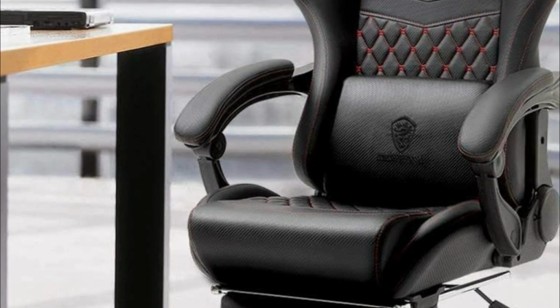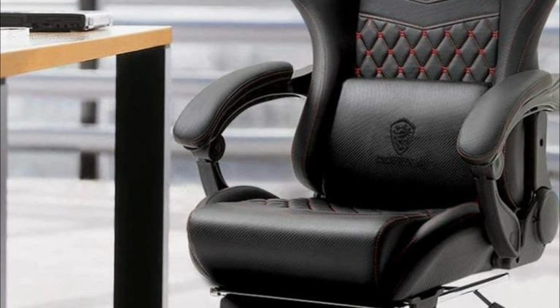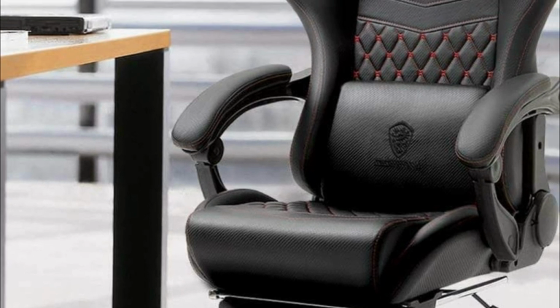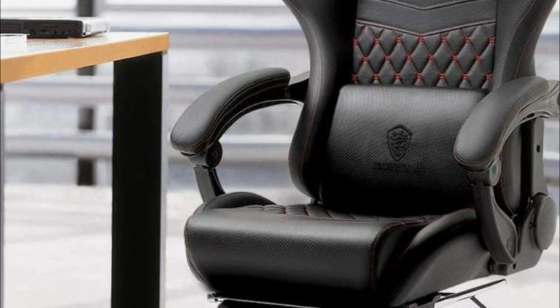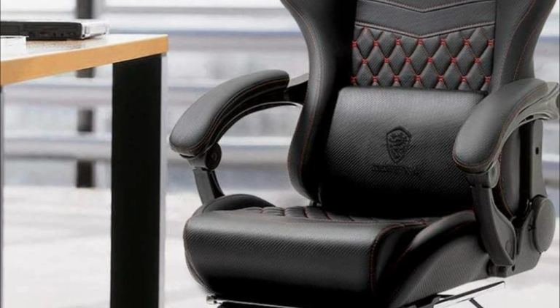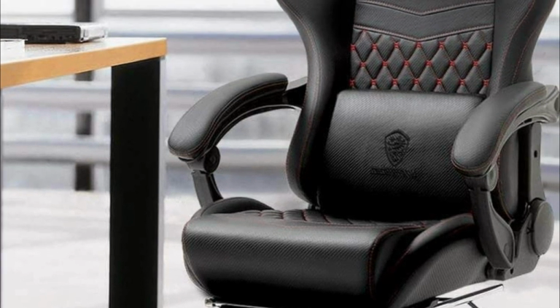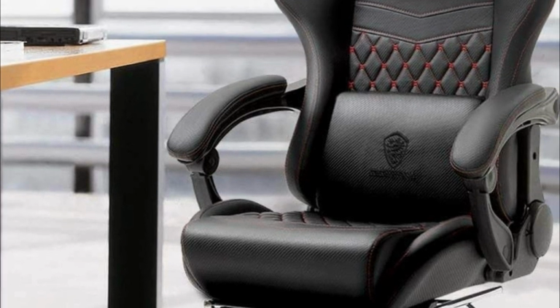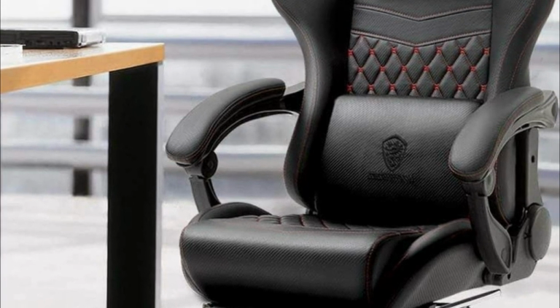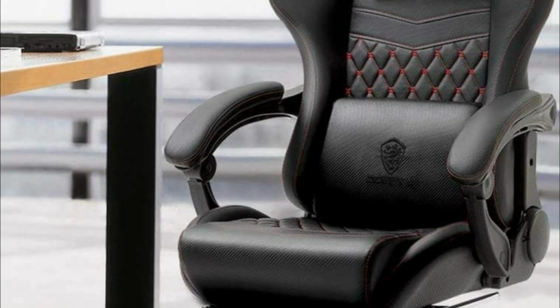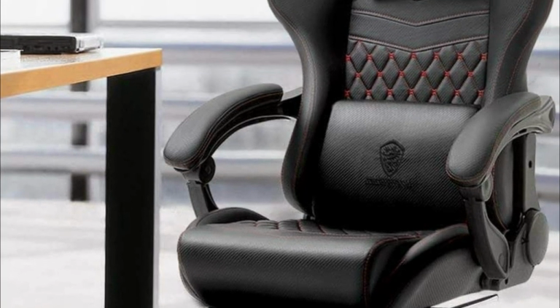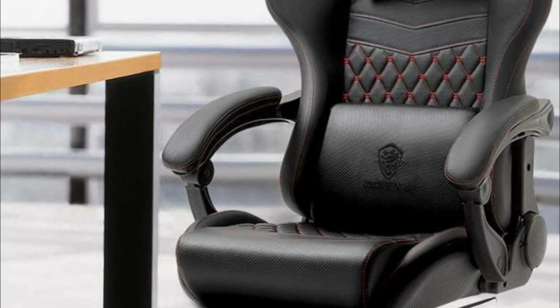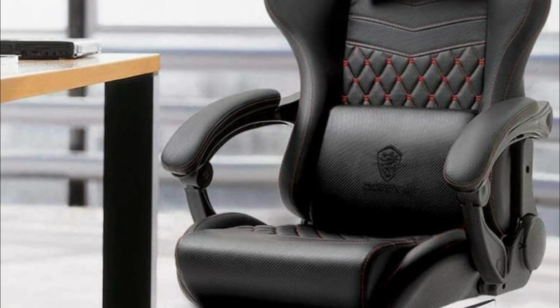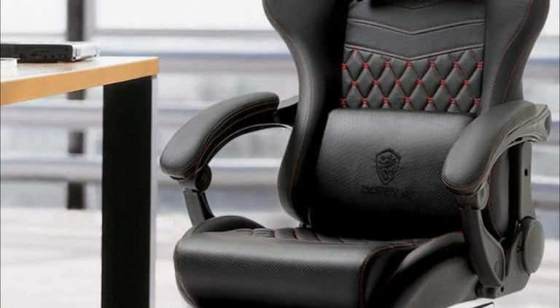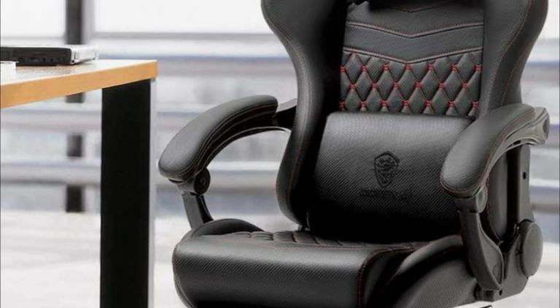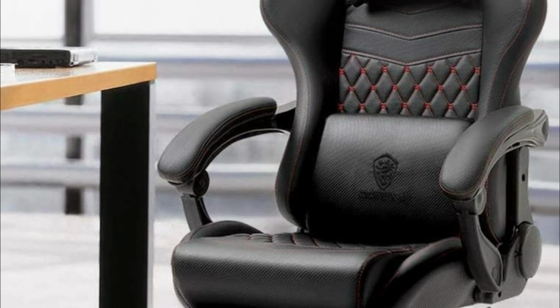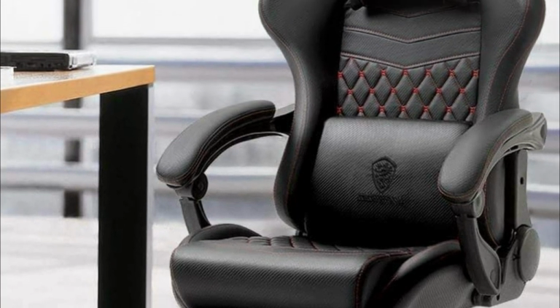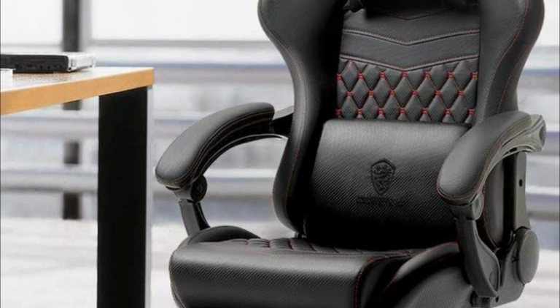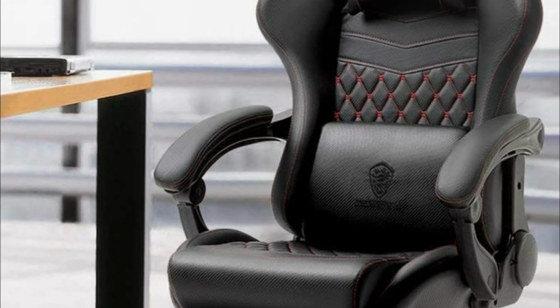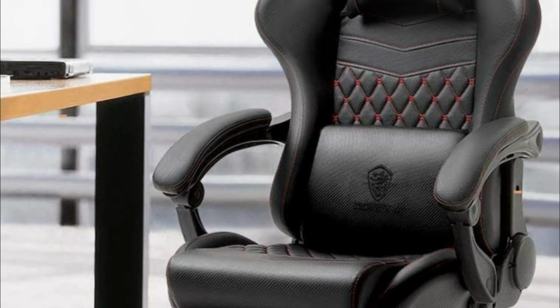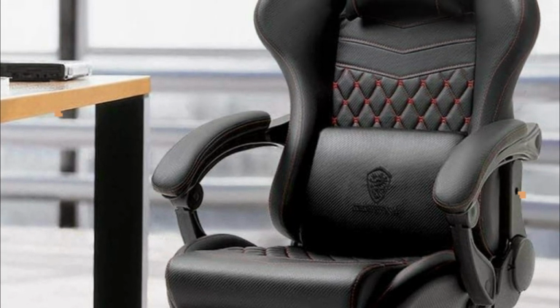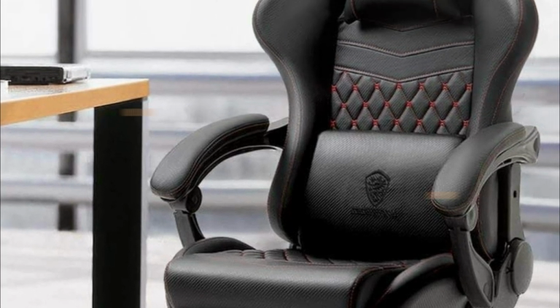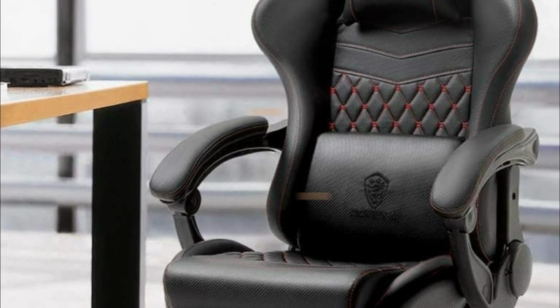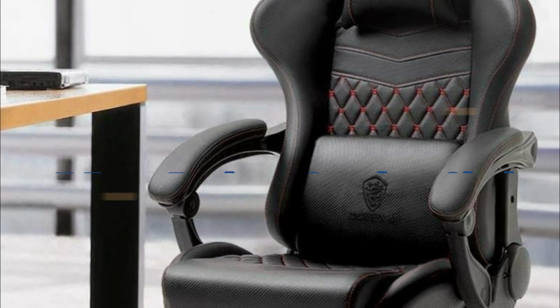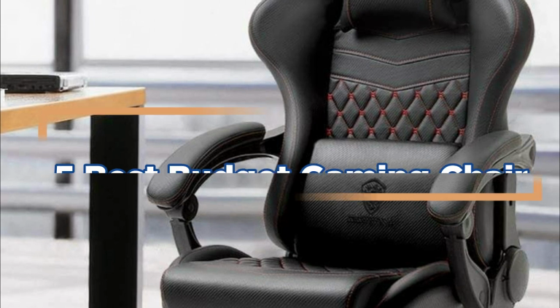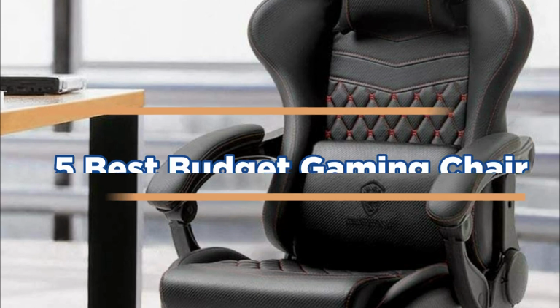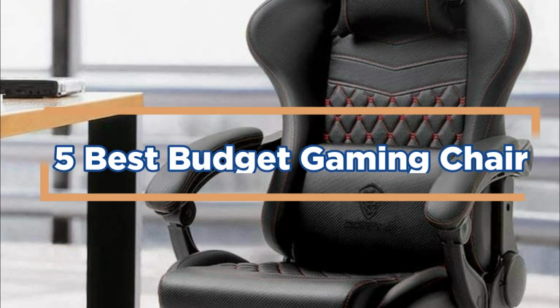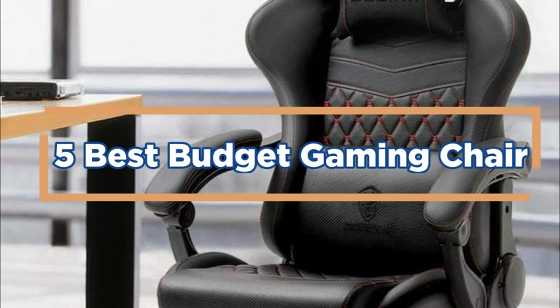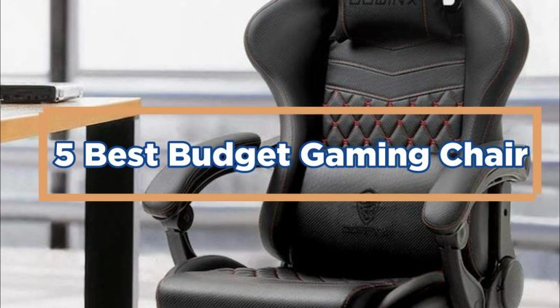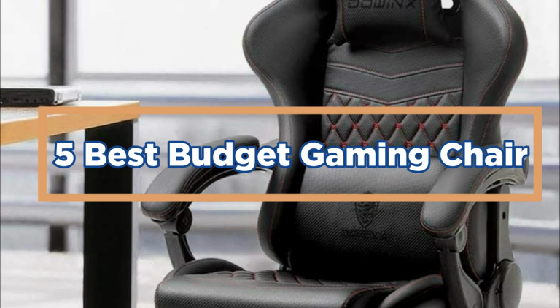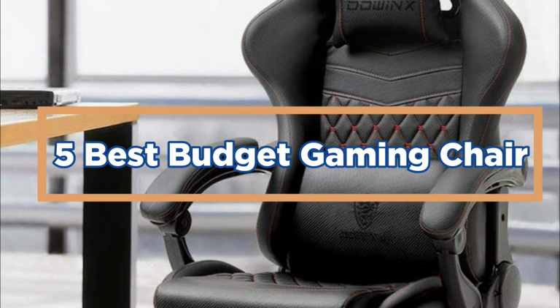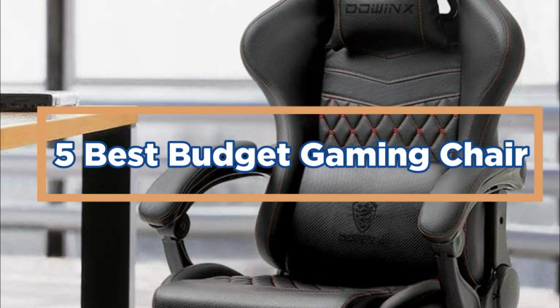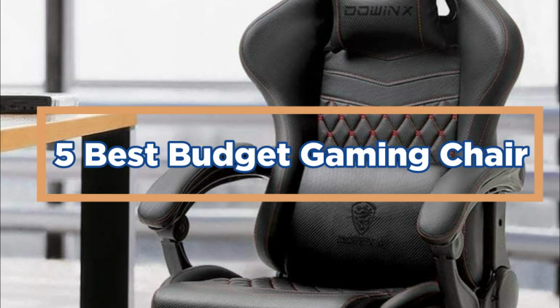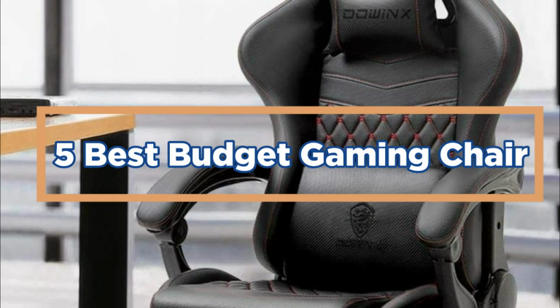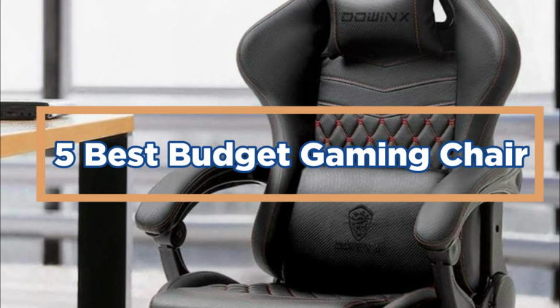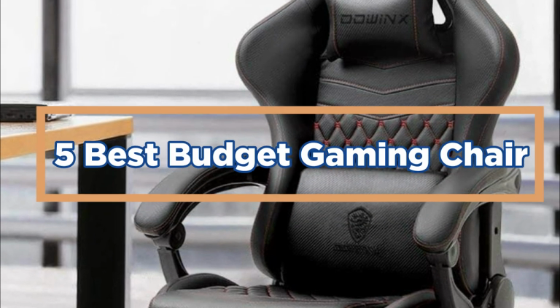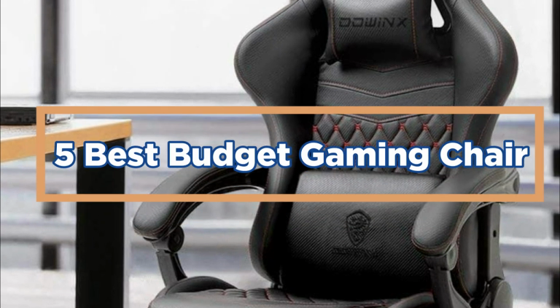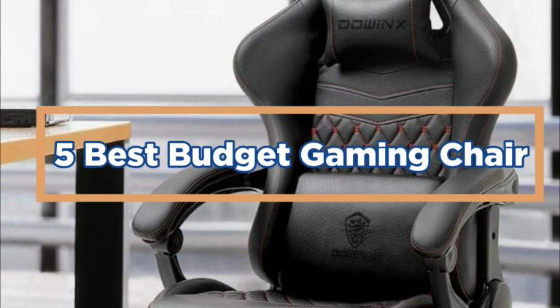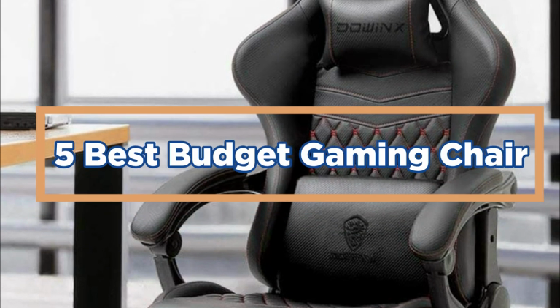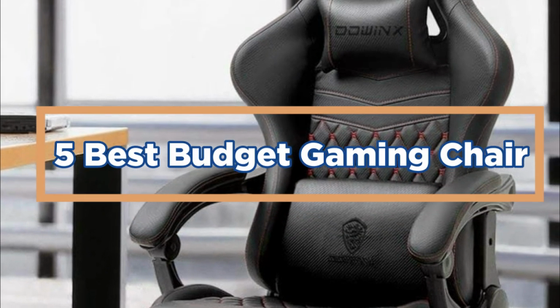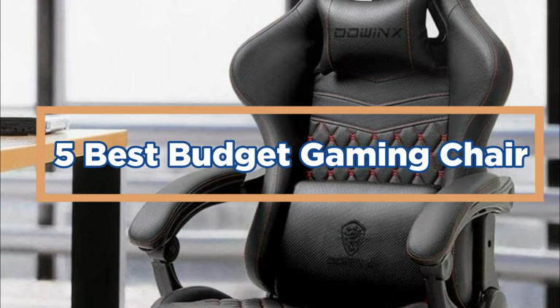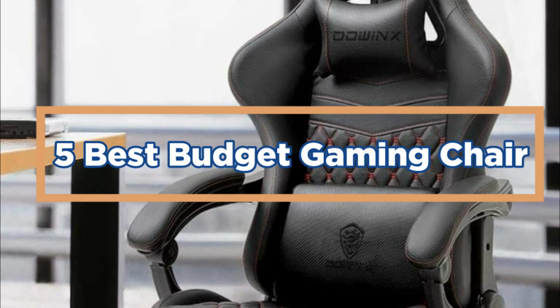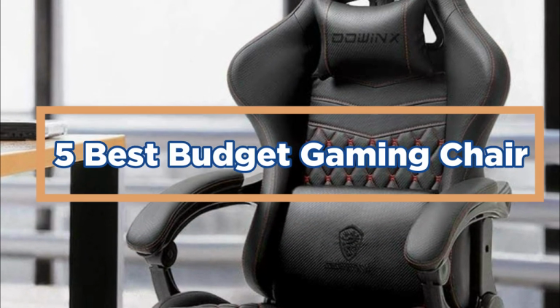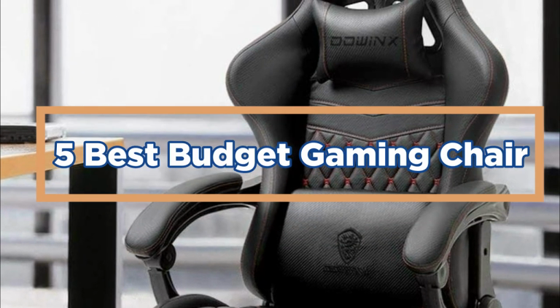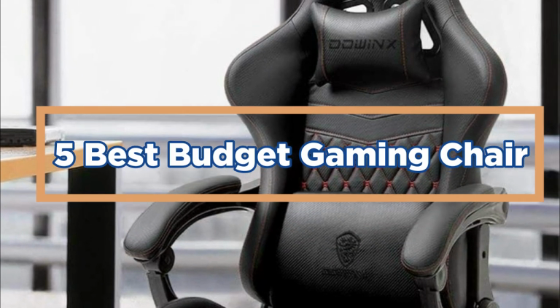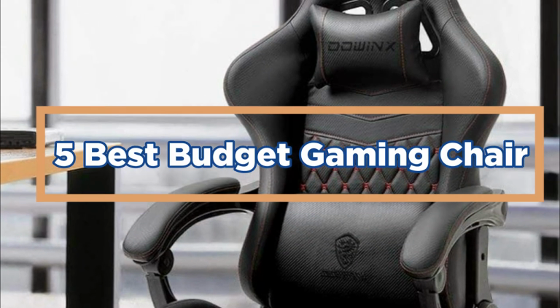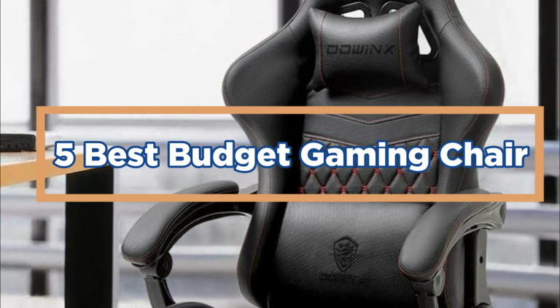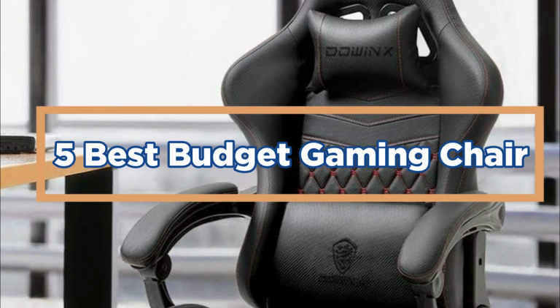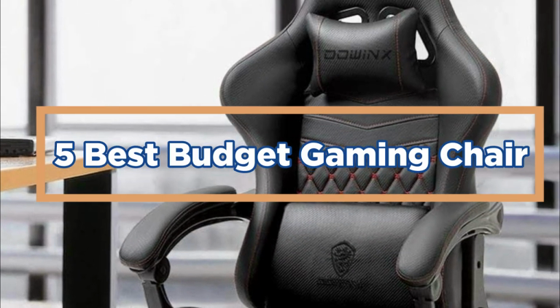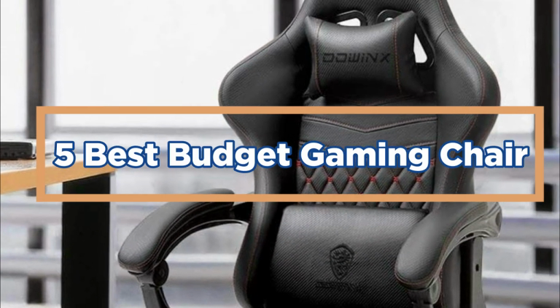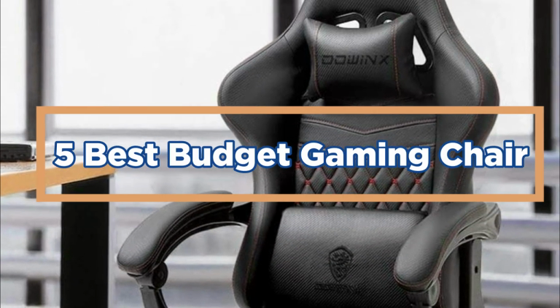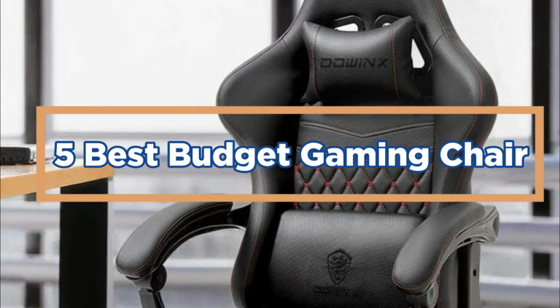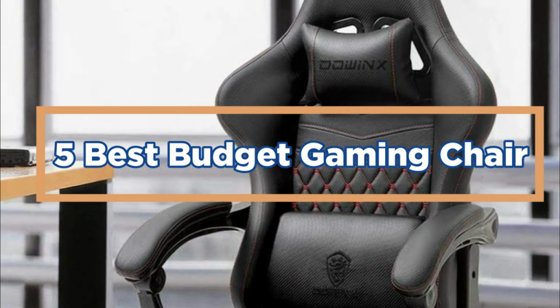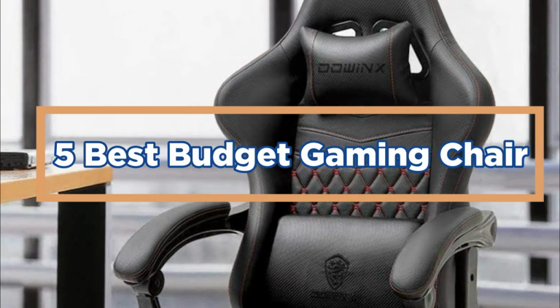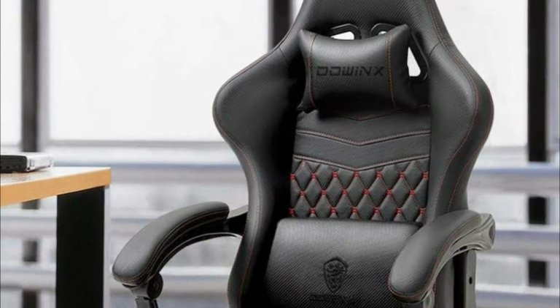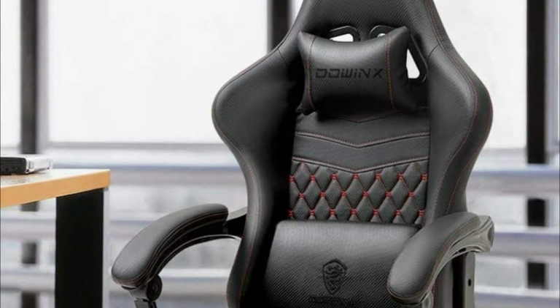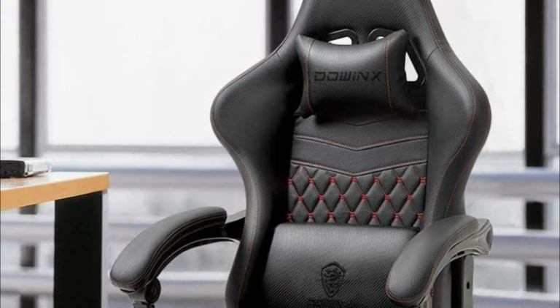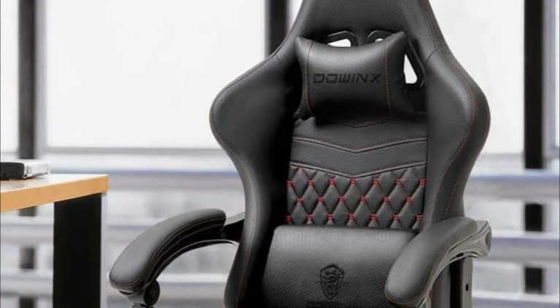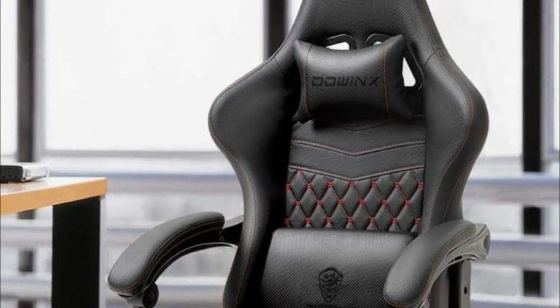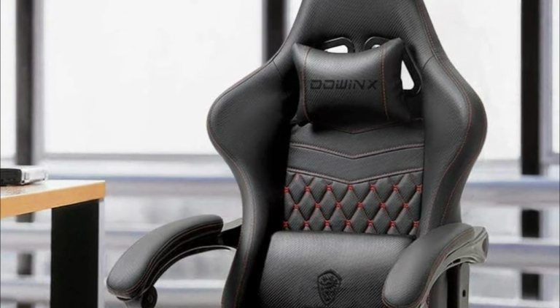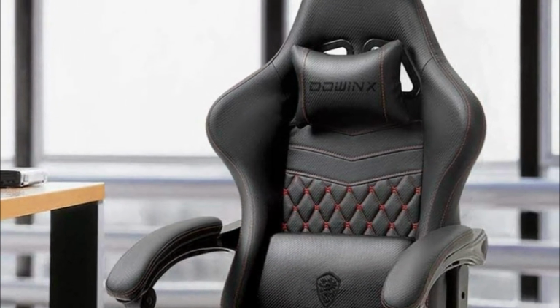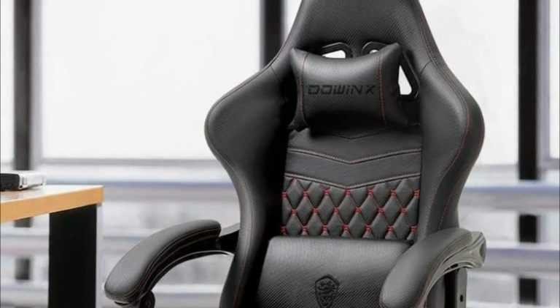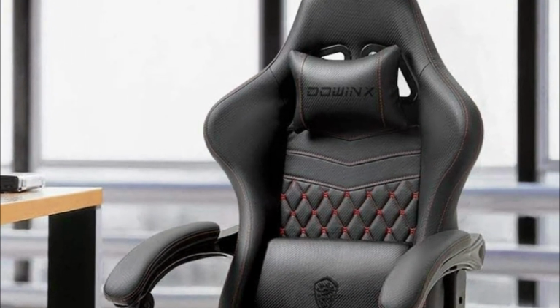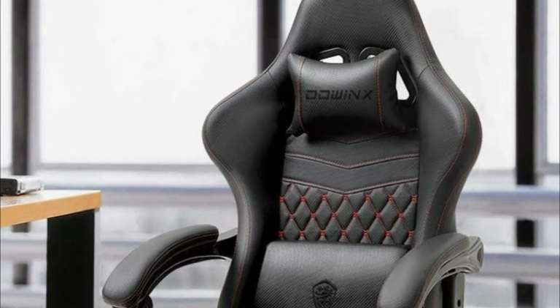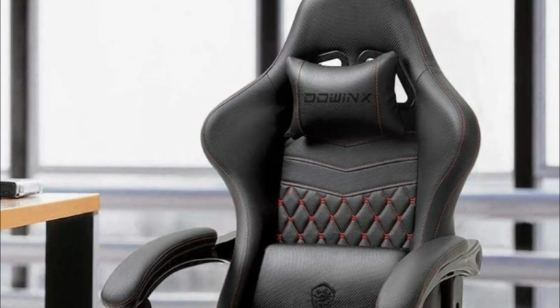In today's video, we will show you the top five best budget gaming chairs. So, let's get started.